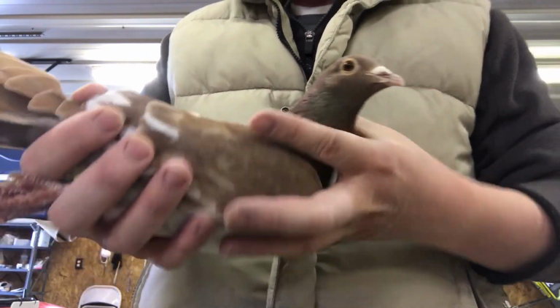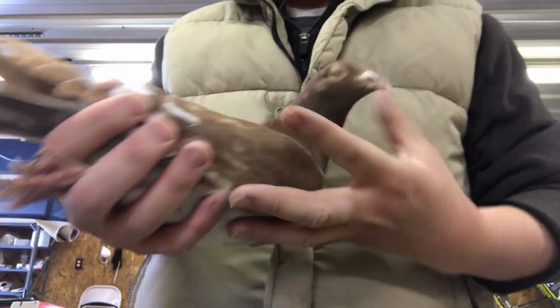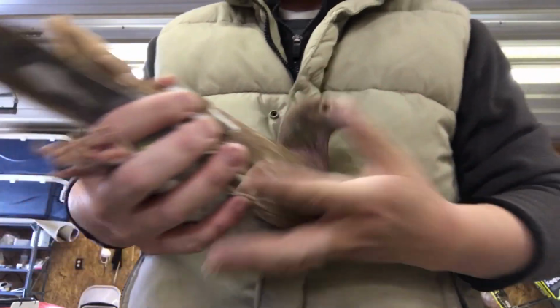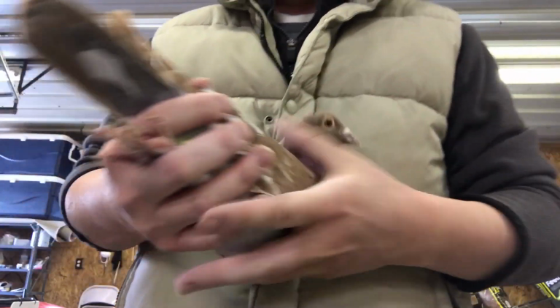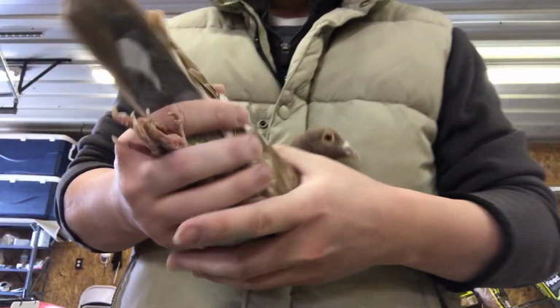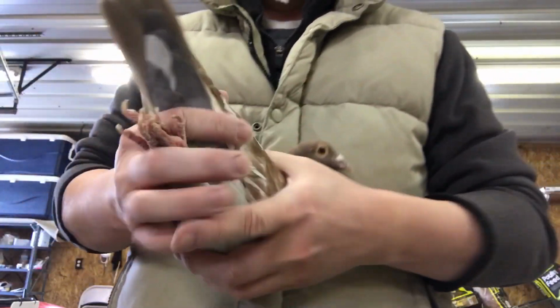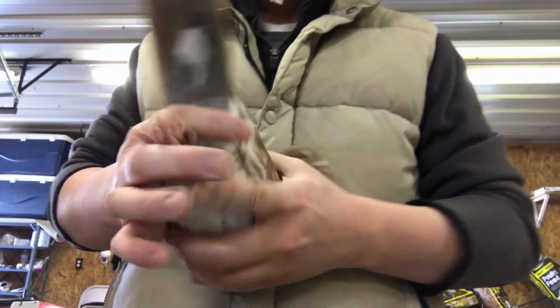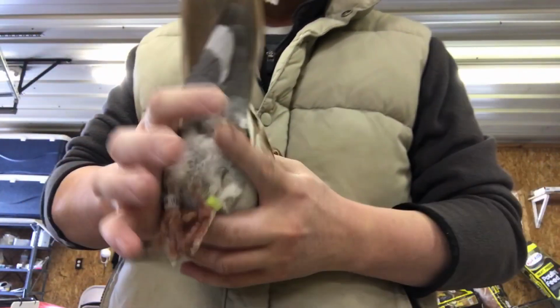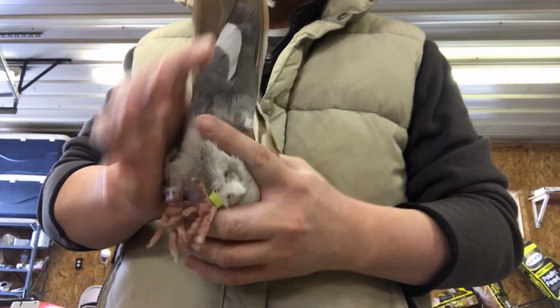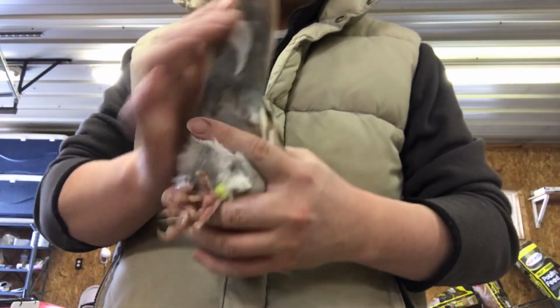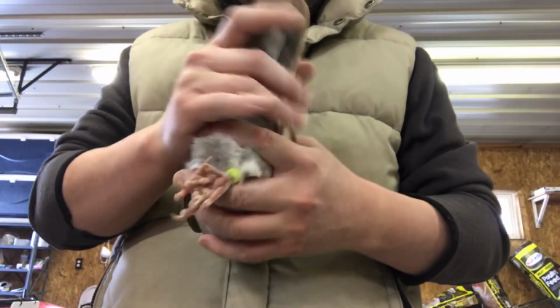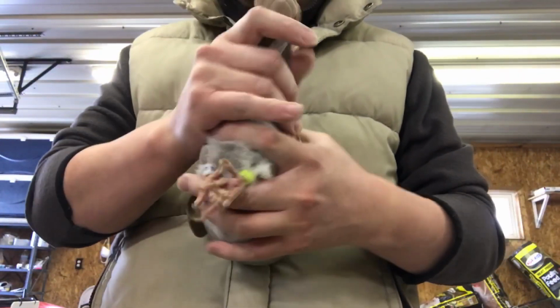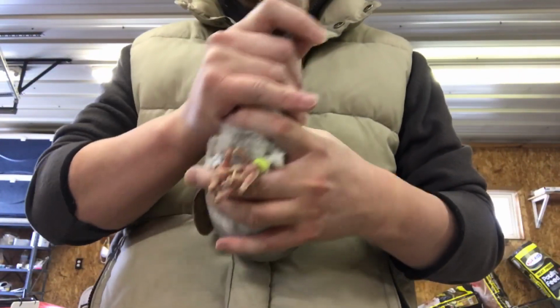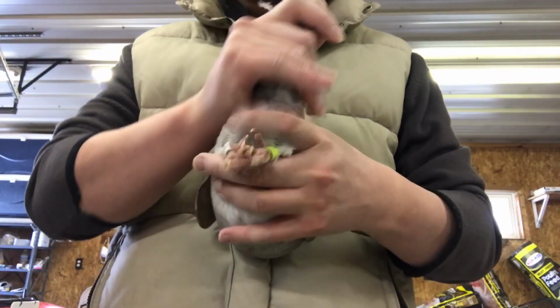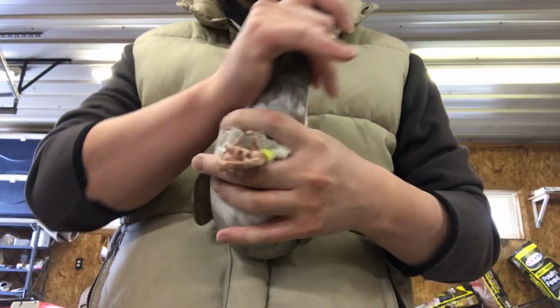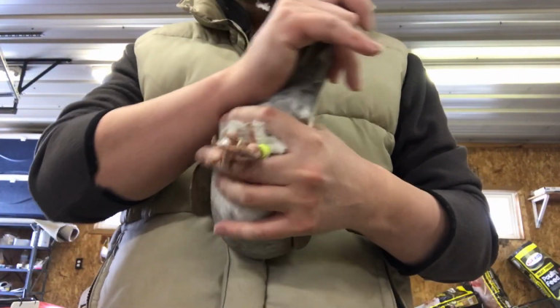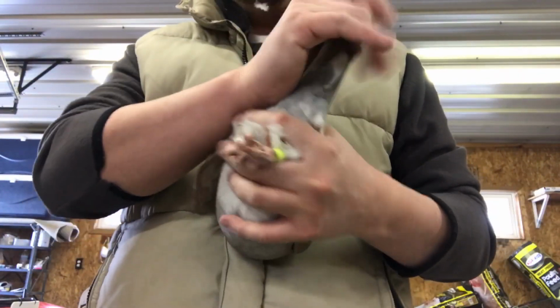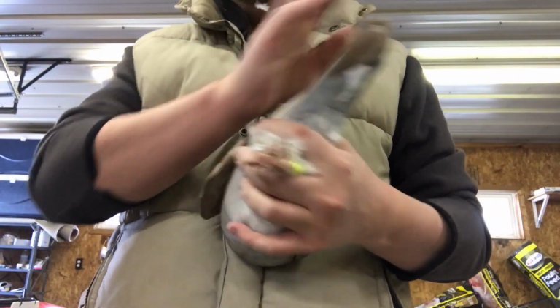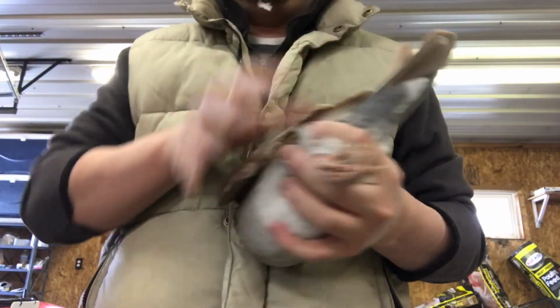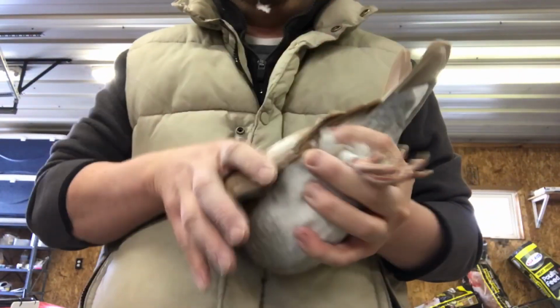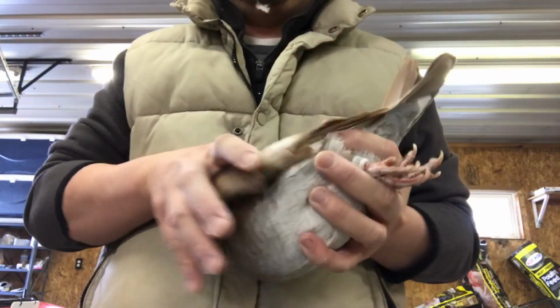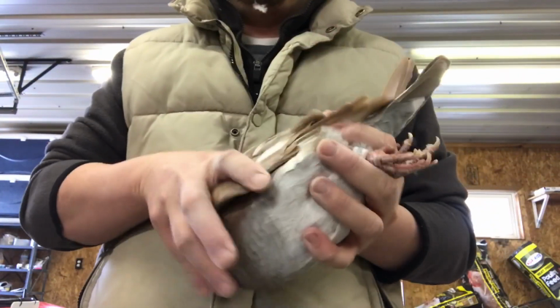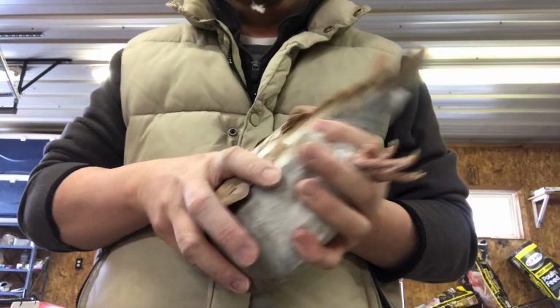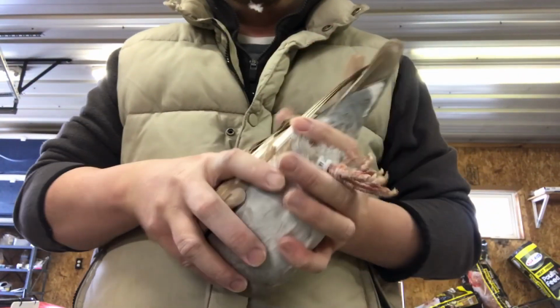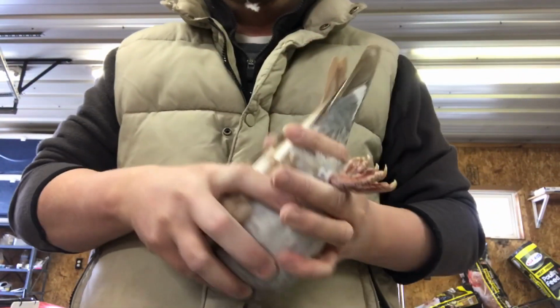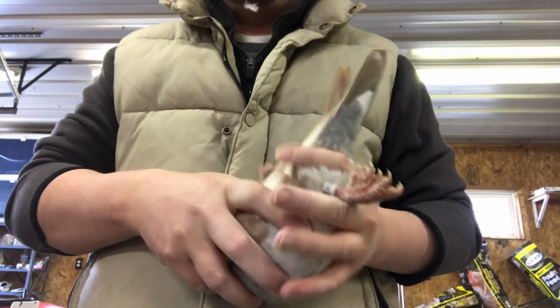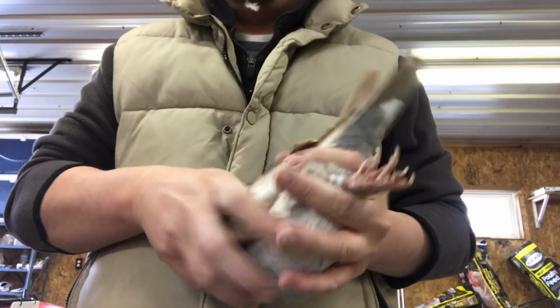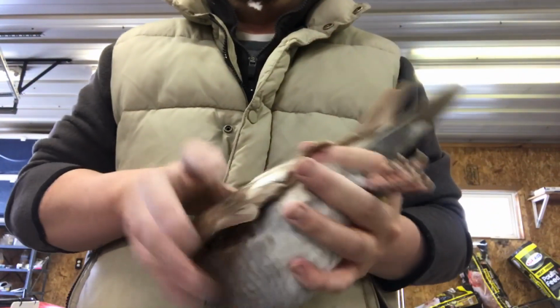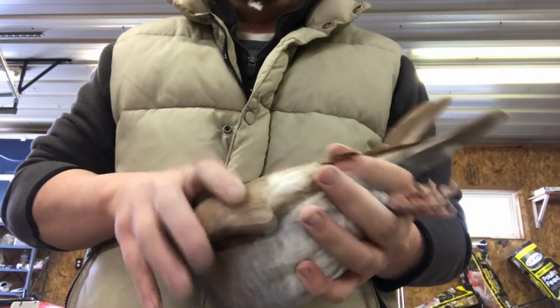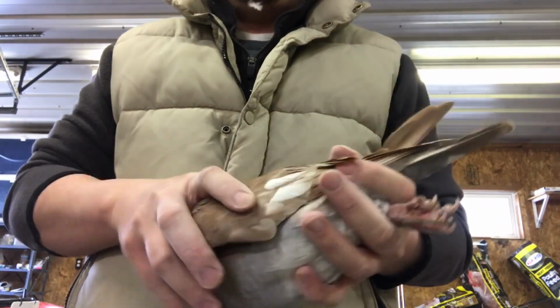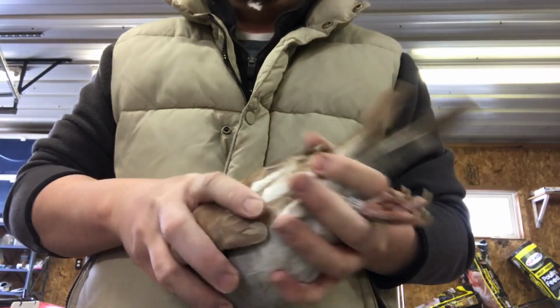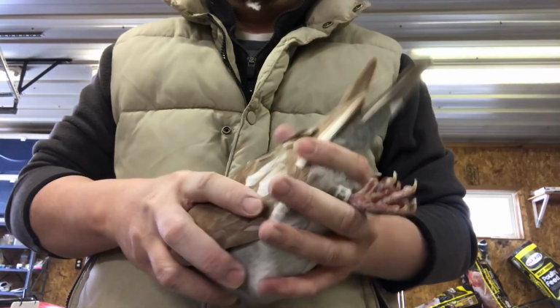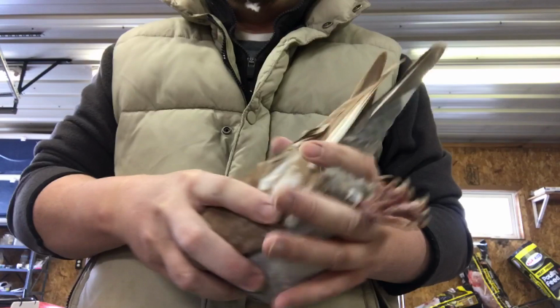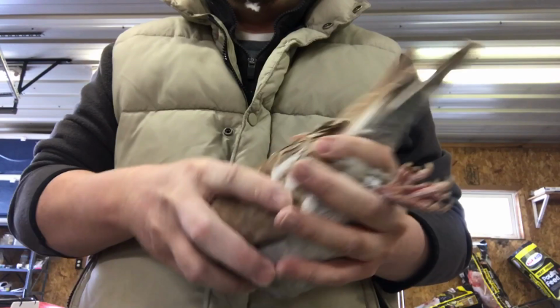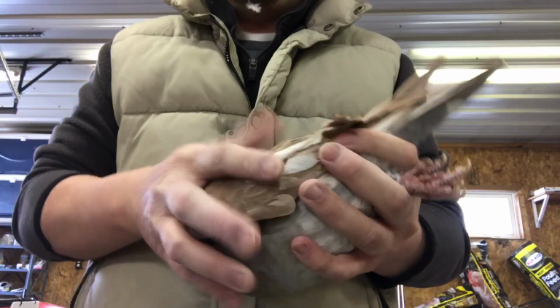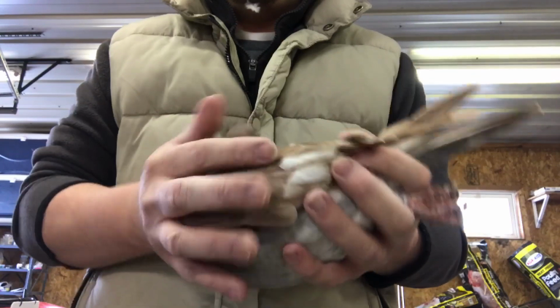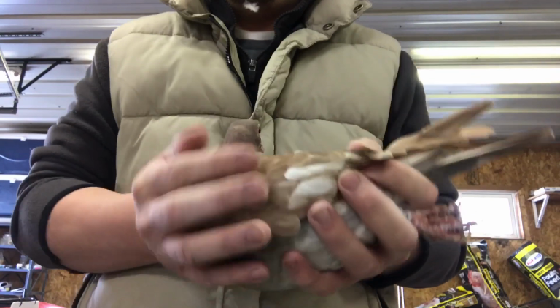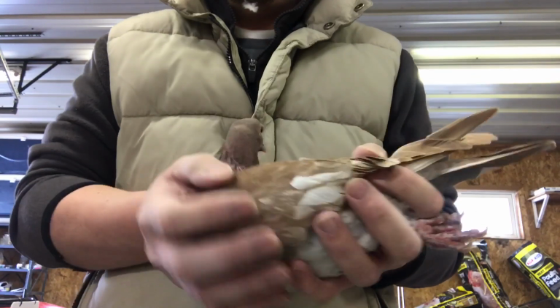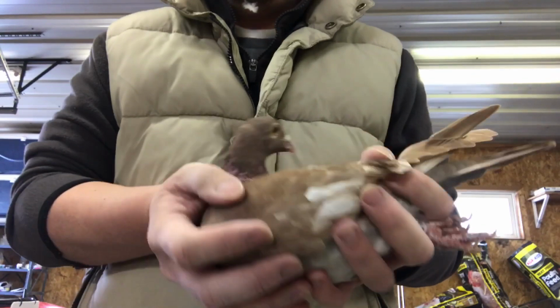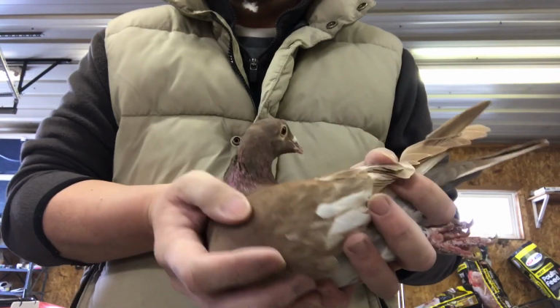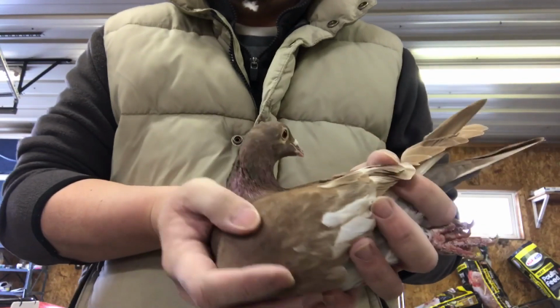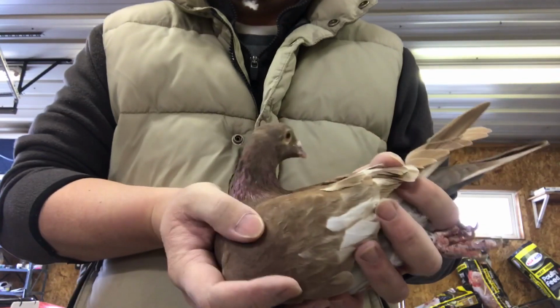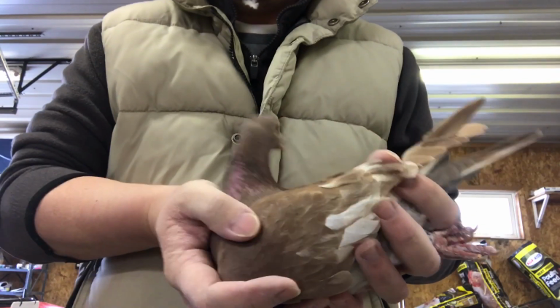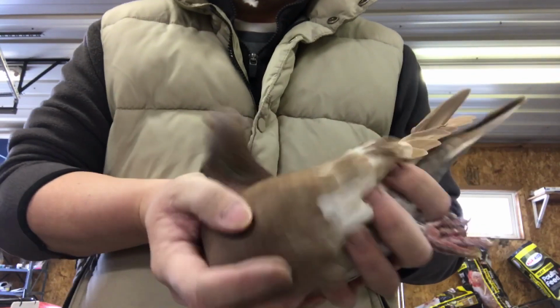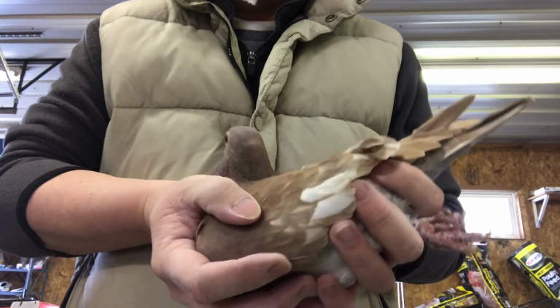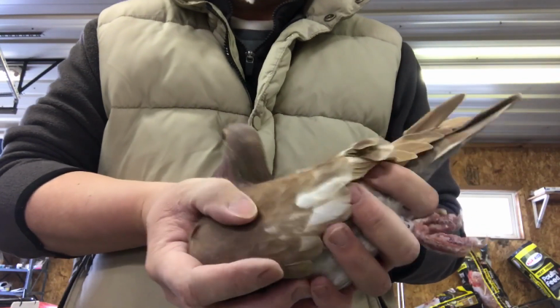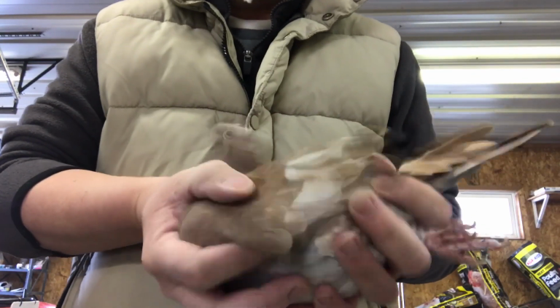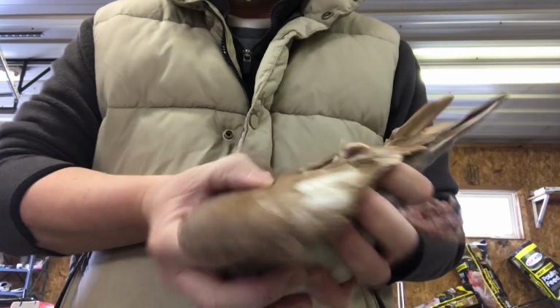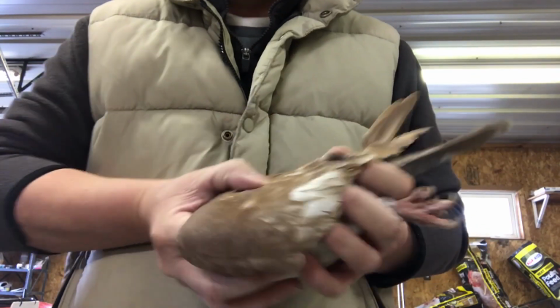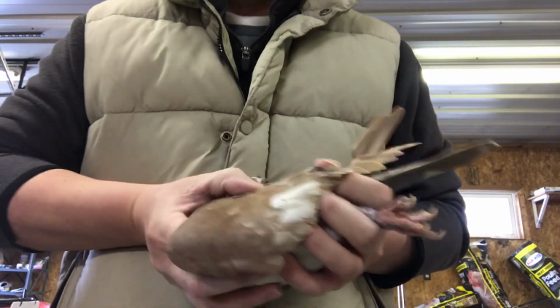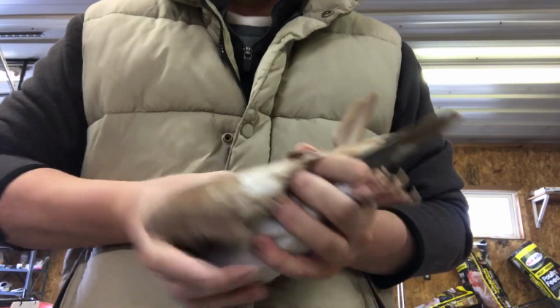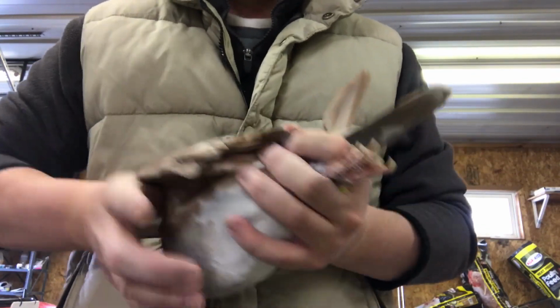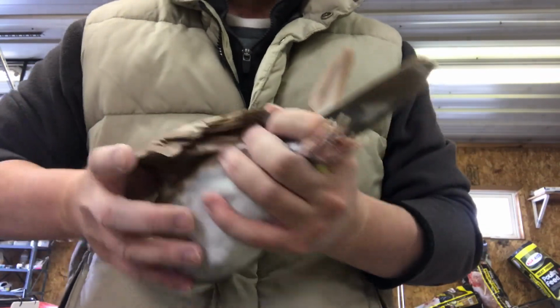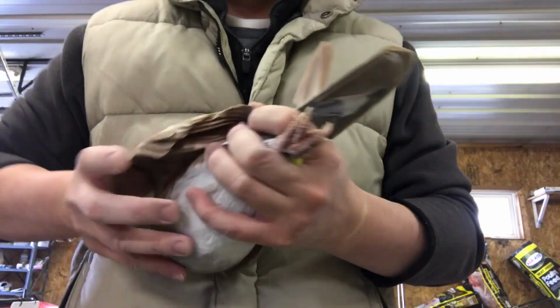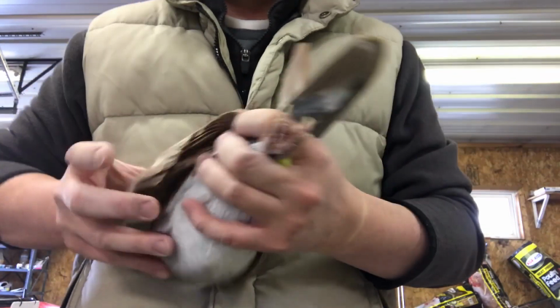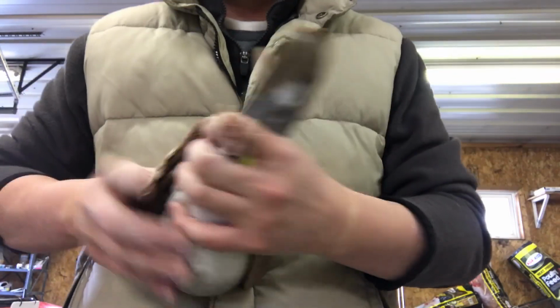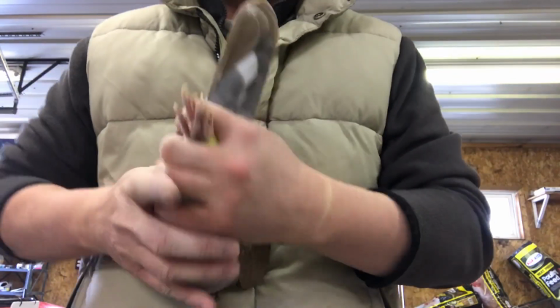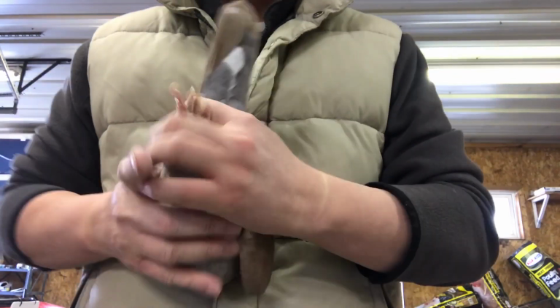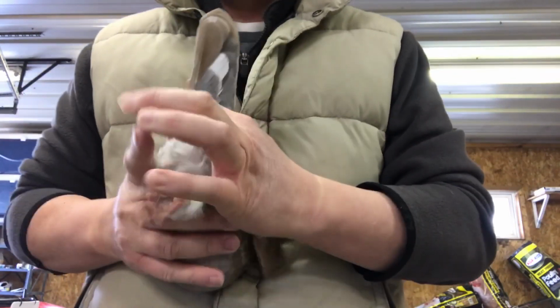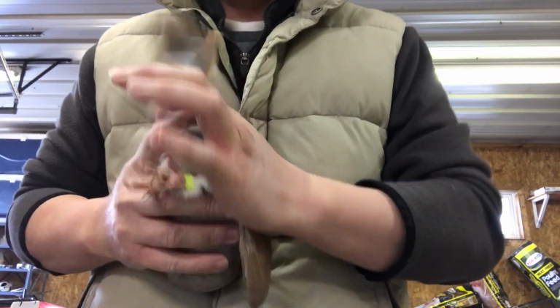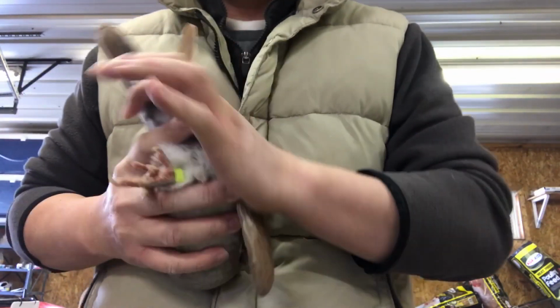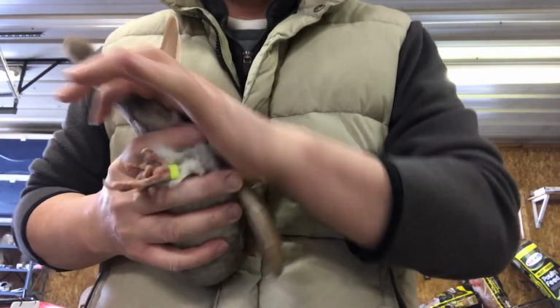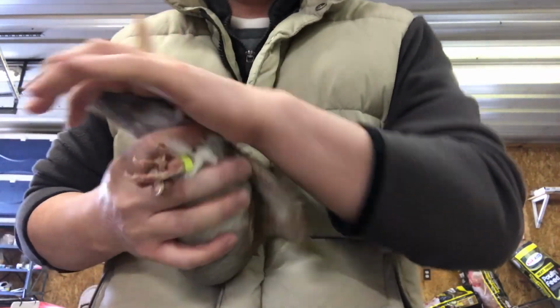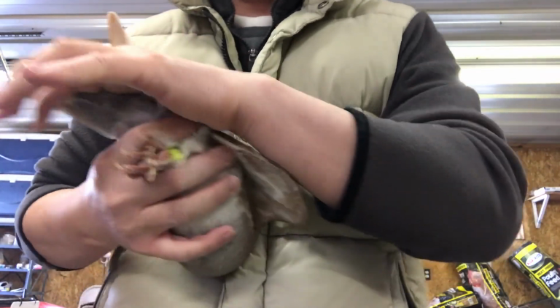Nice looking bird. This one will cooperate. Great.